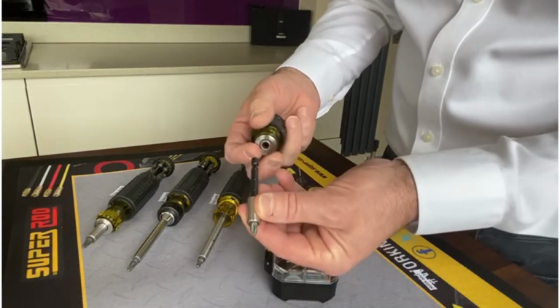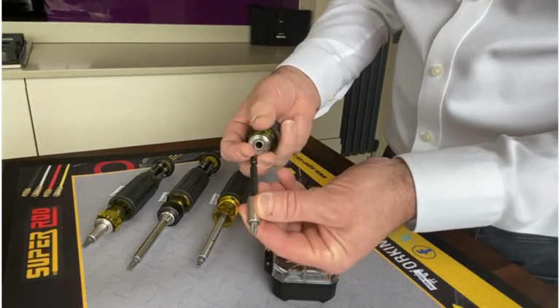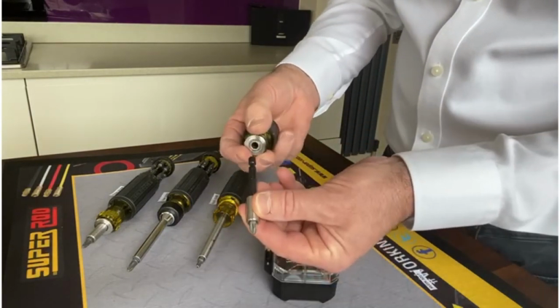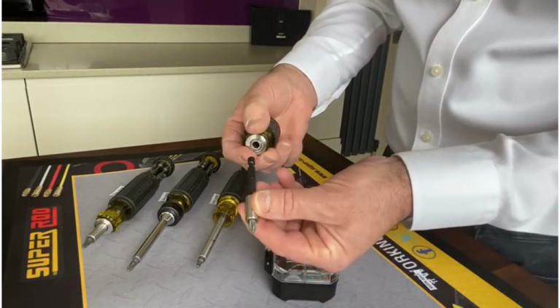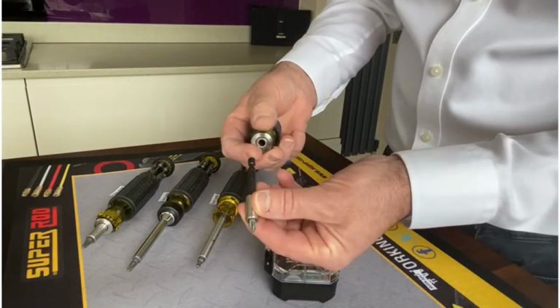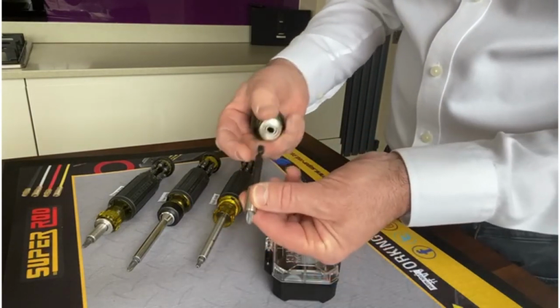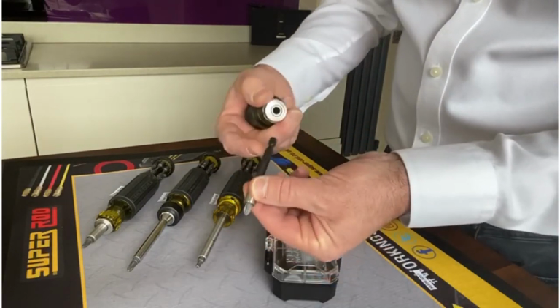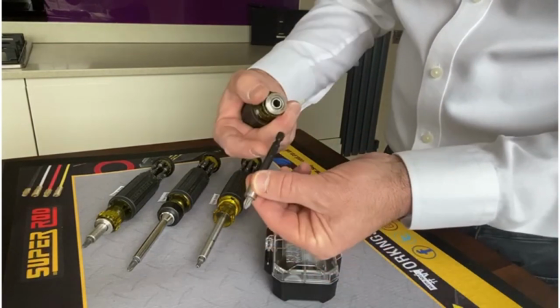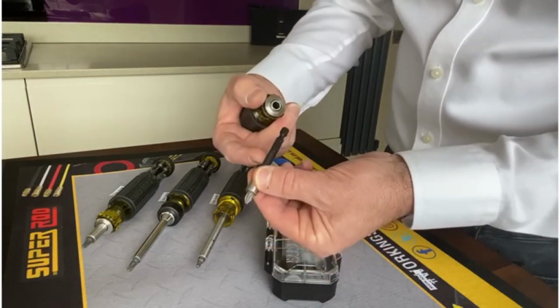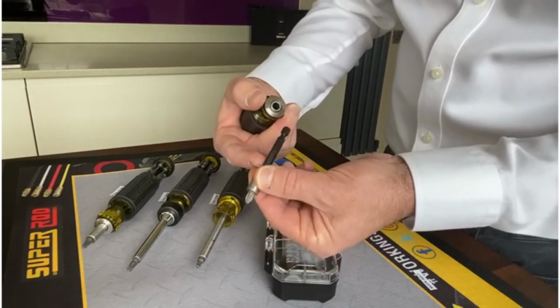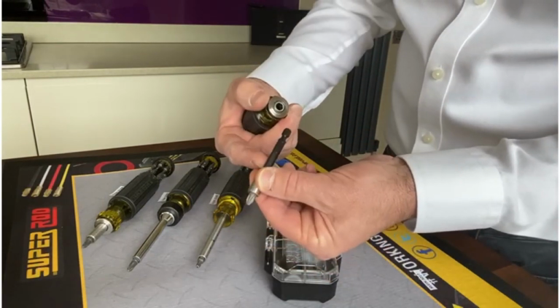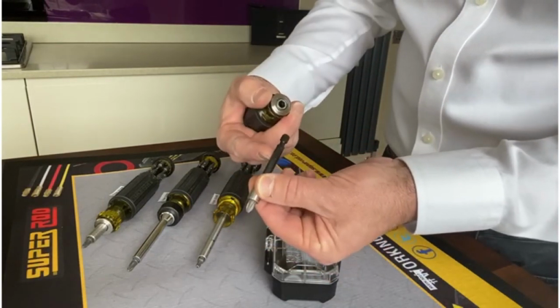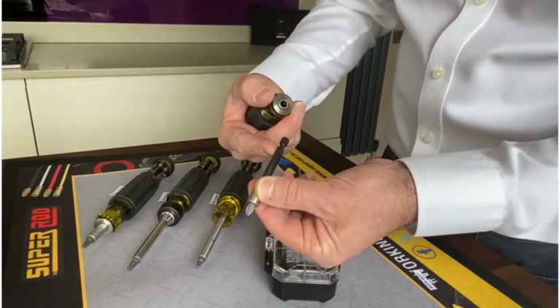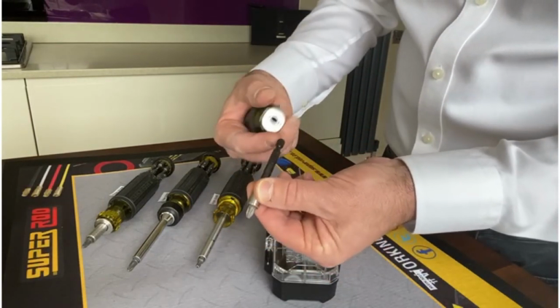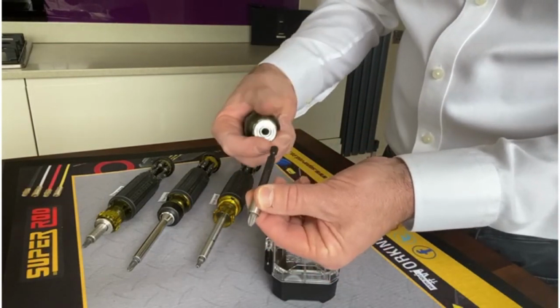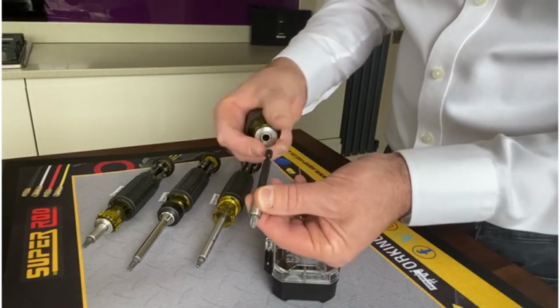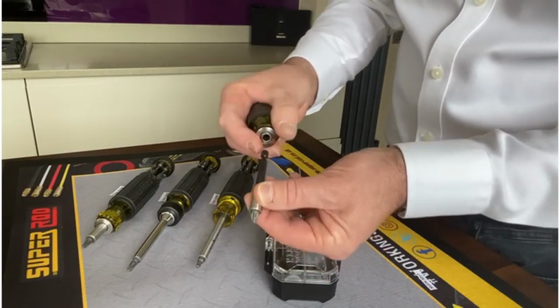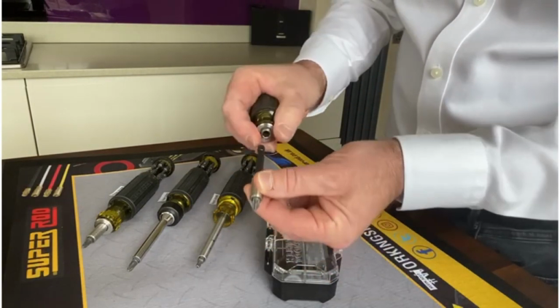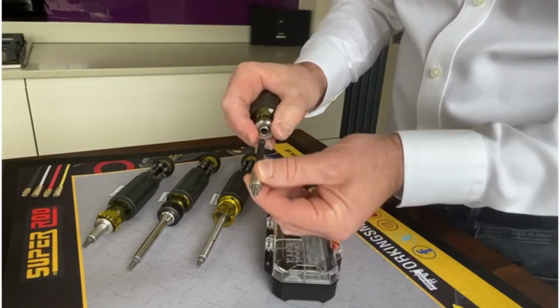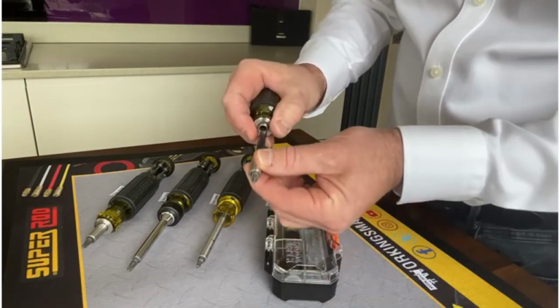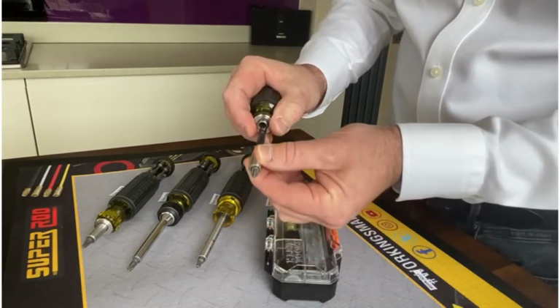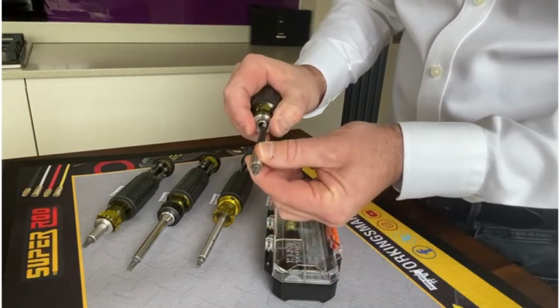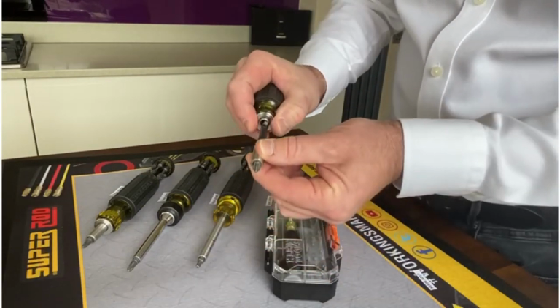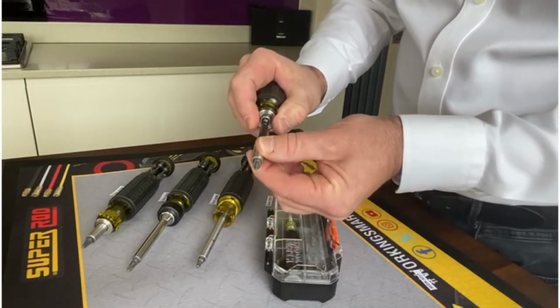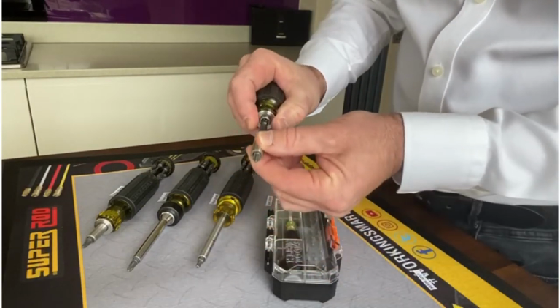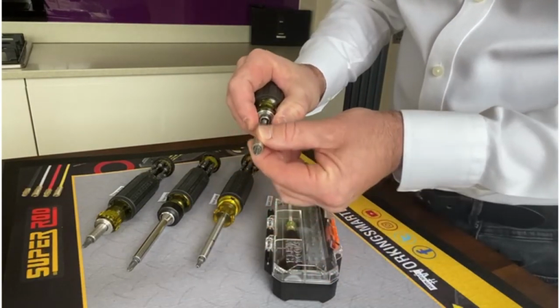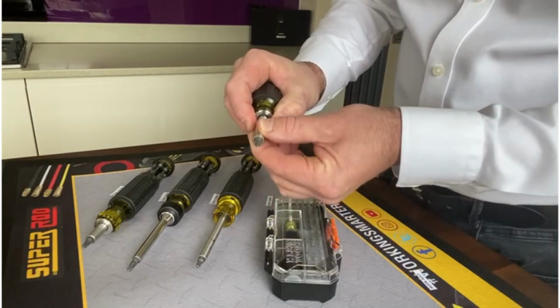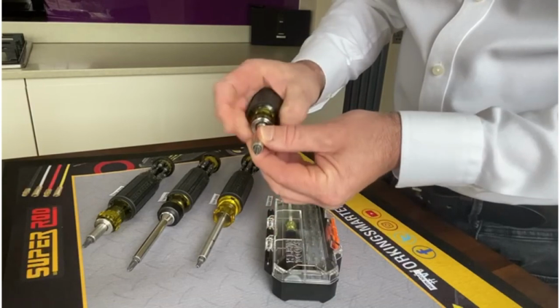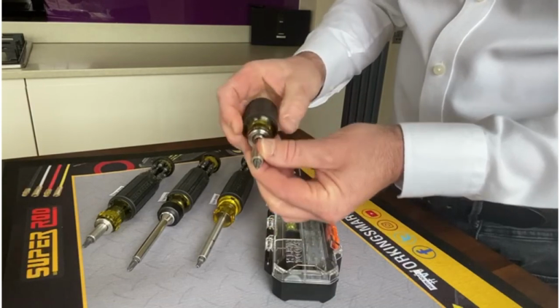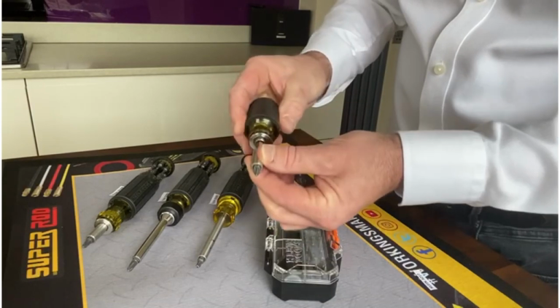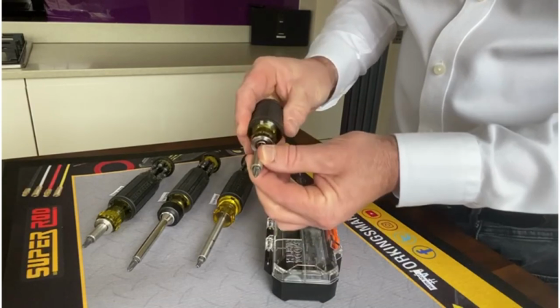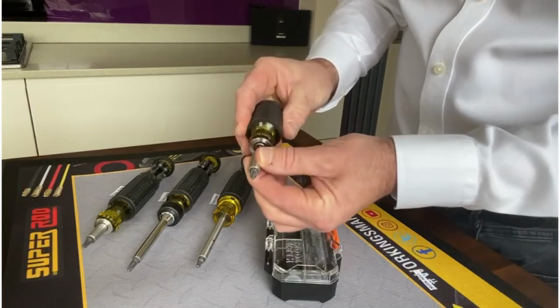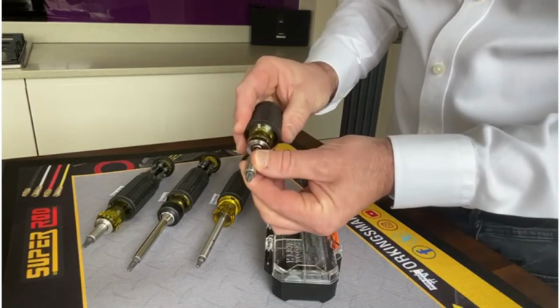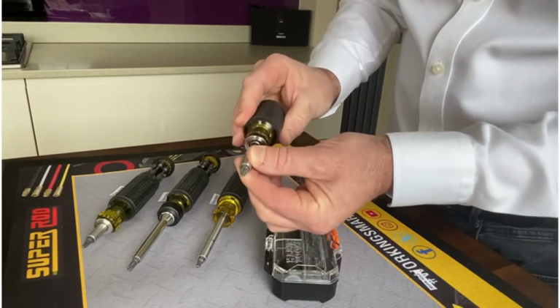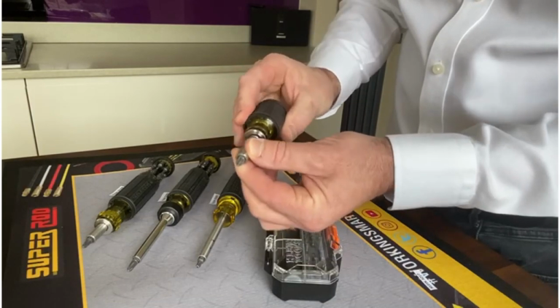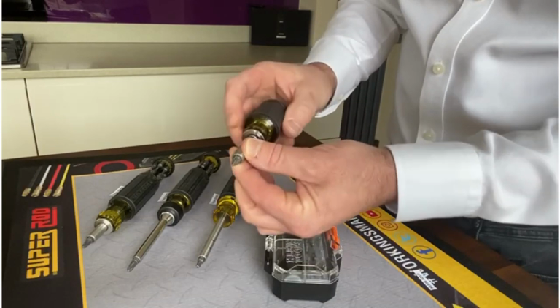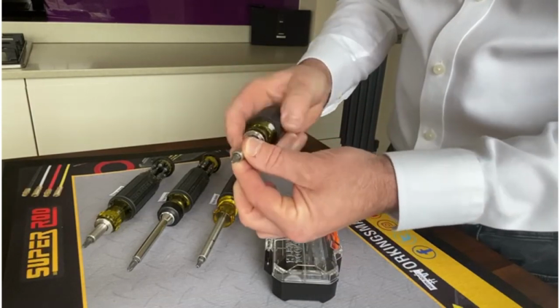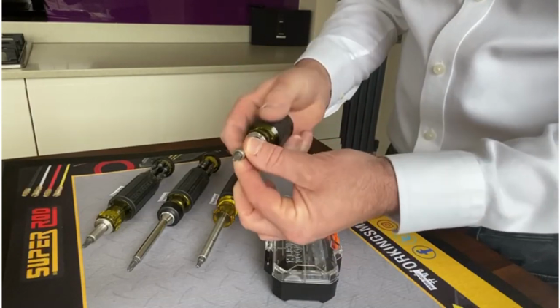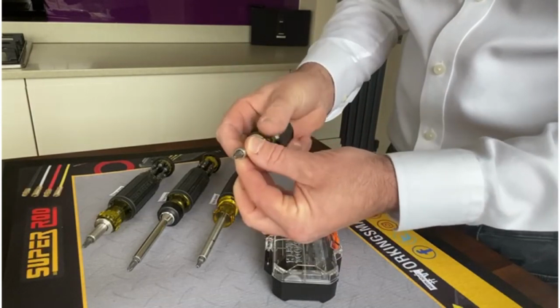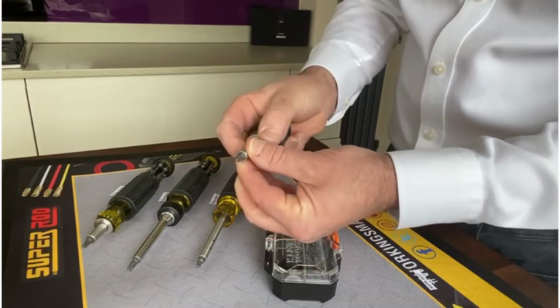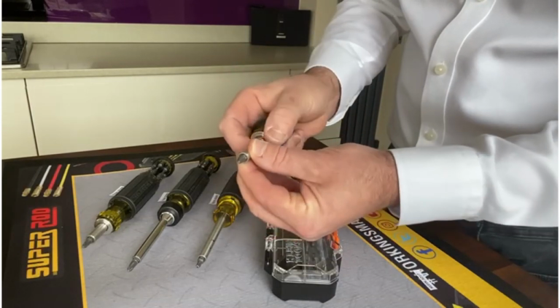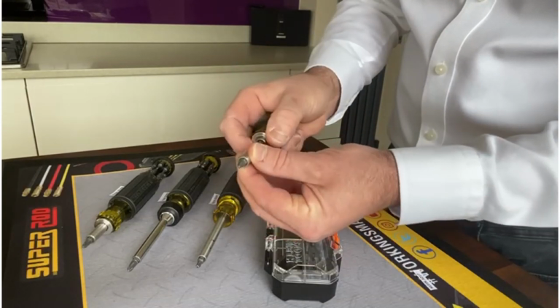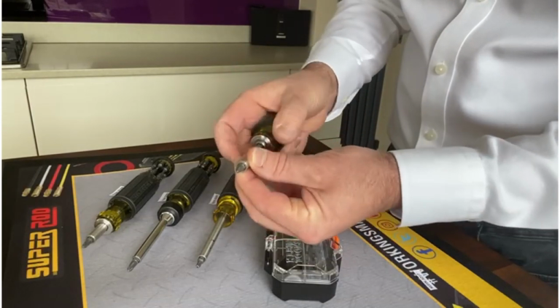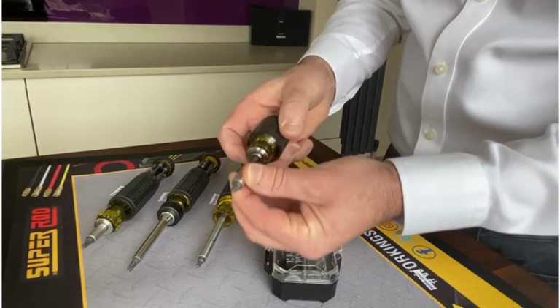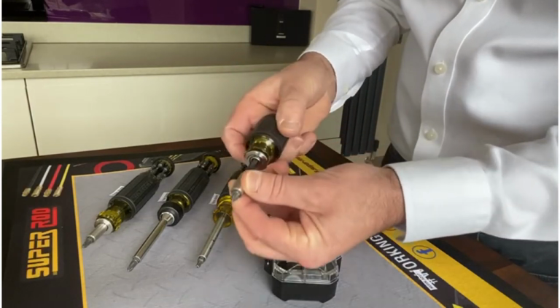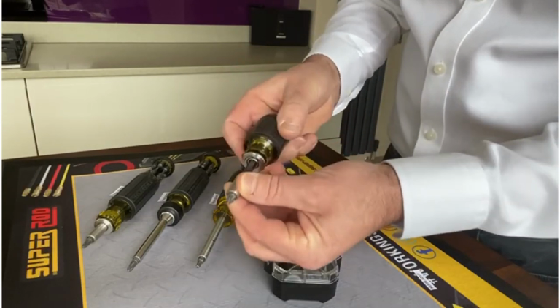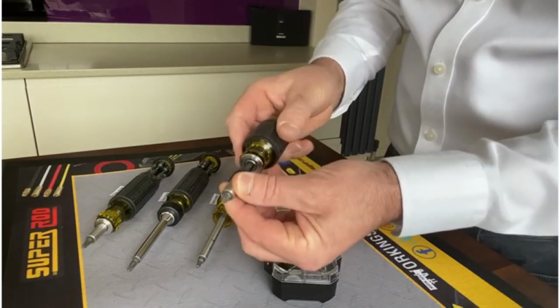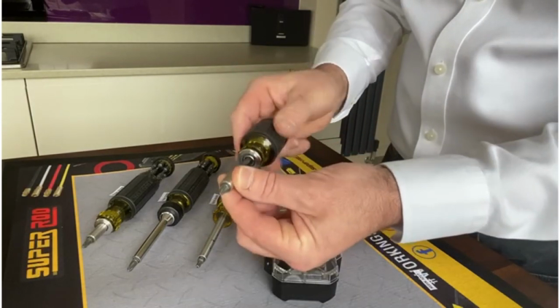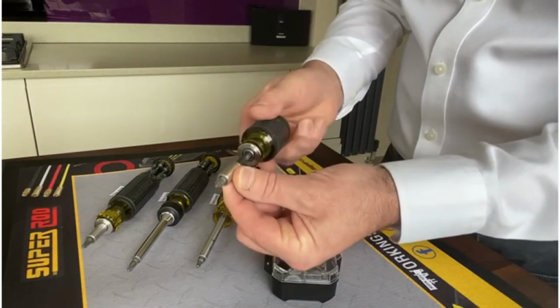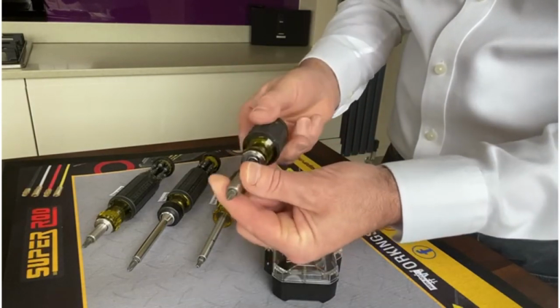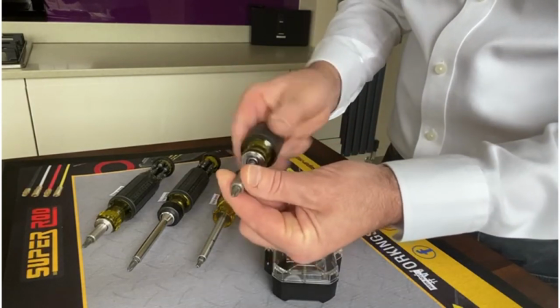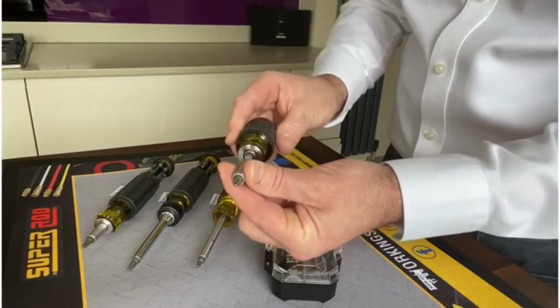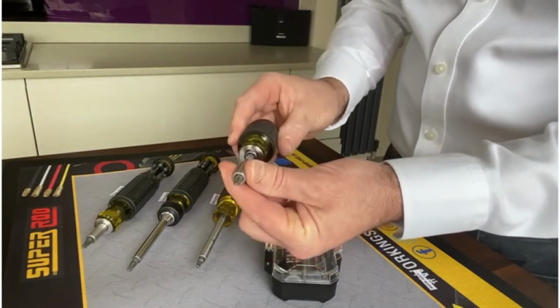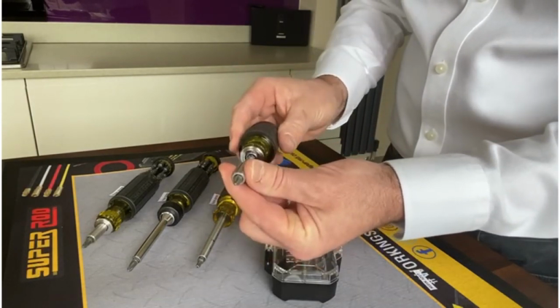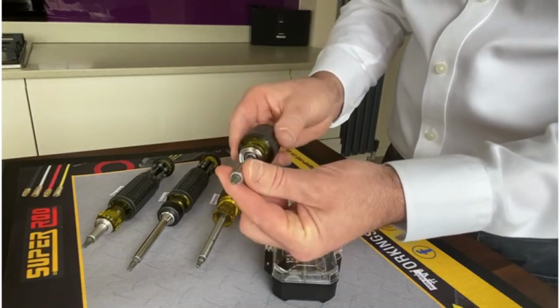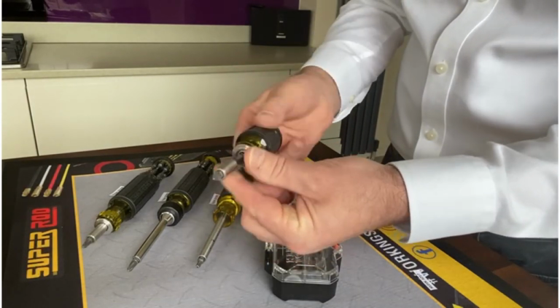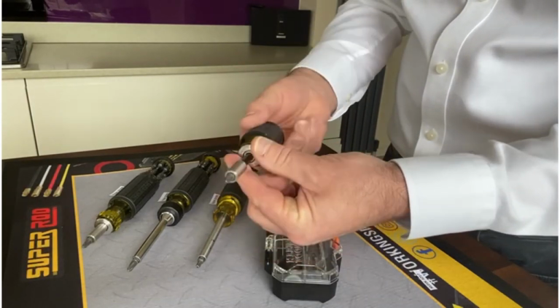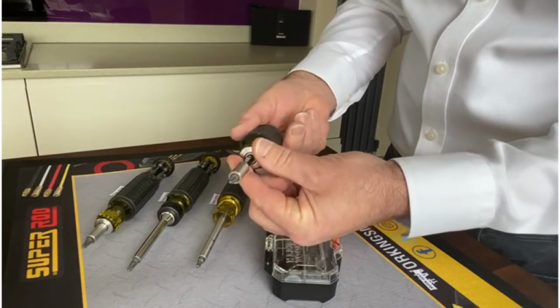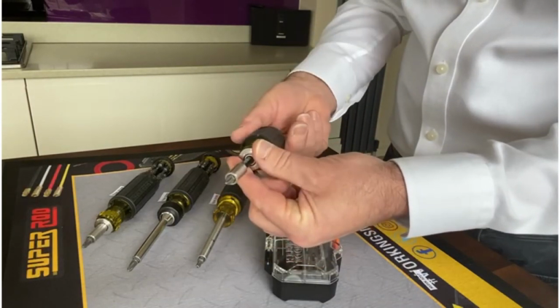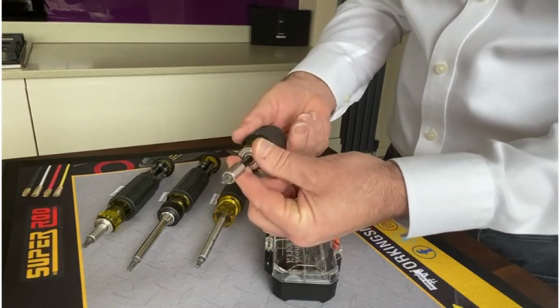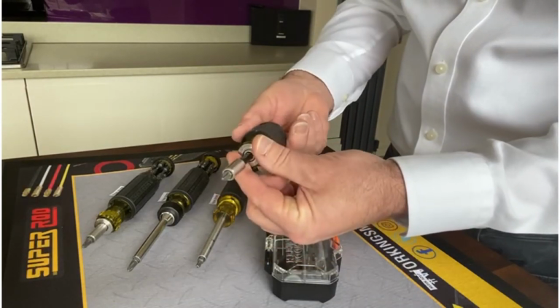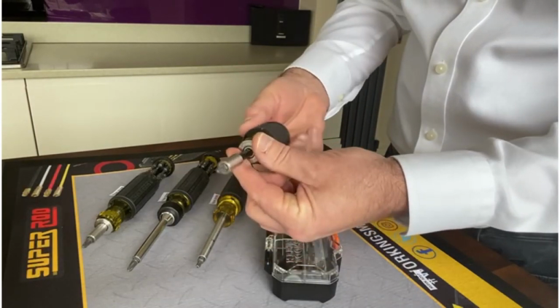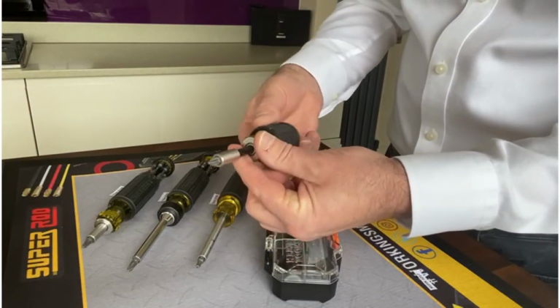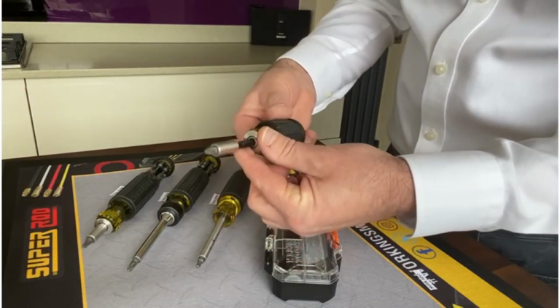Also on the shaft we have markings so that if you need a bit of extra length to get into a tight place, you can do so.